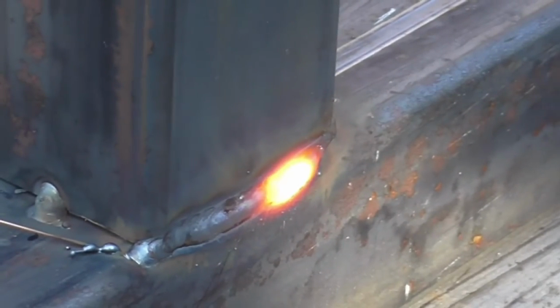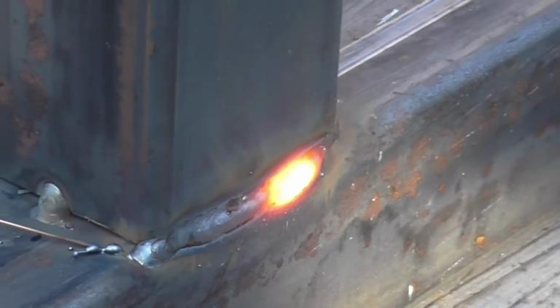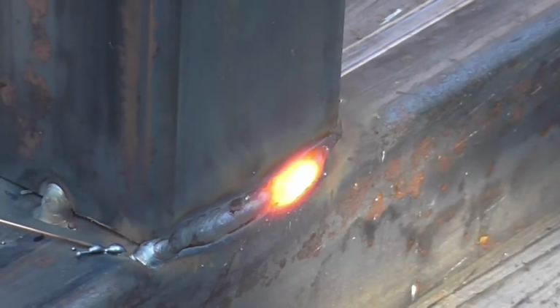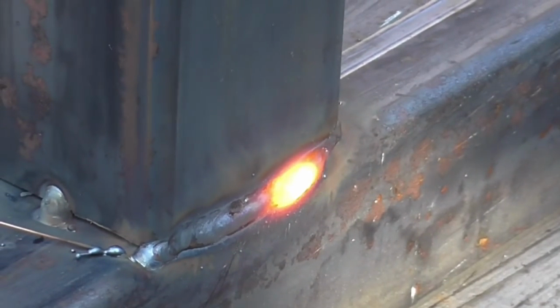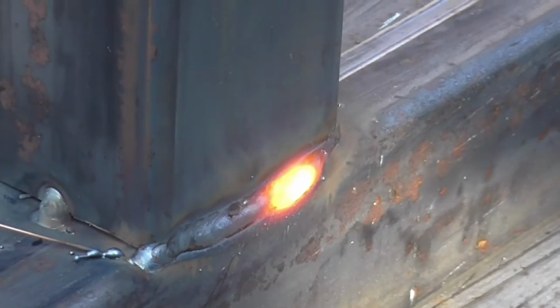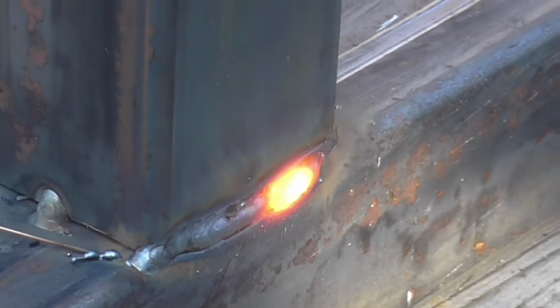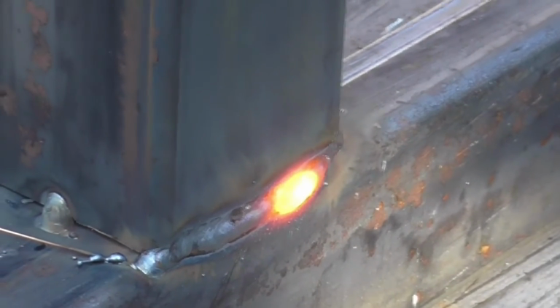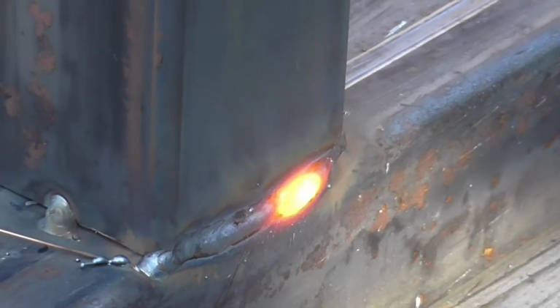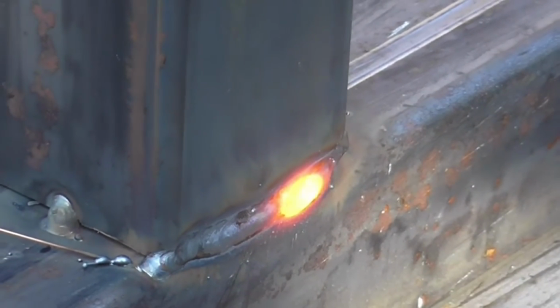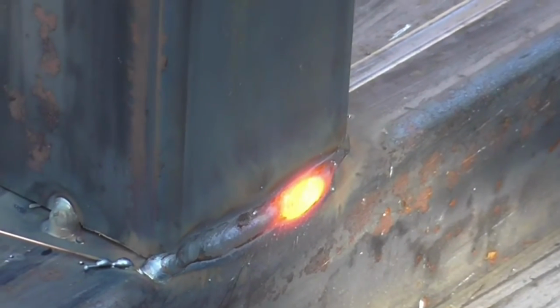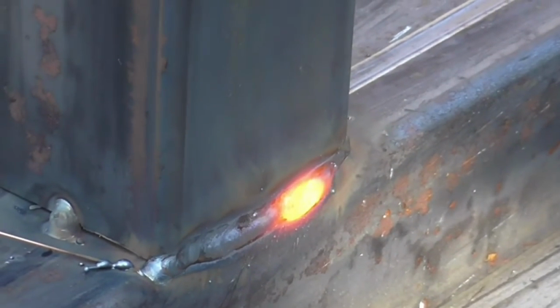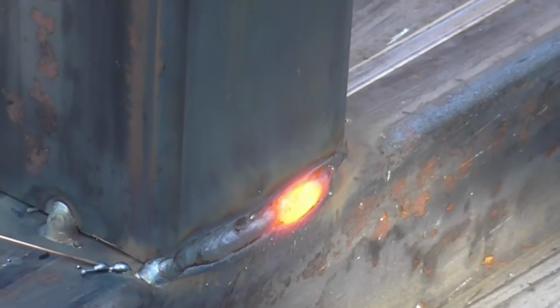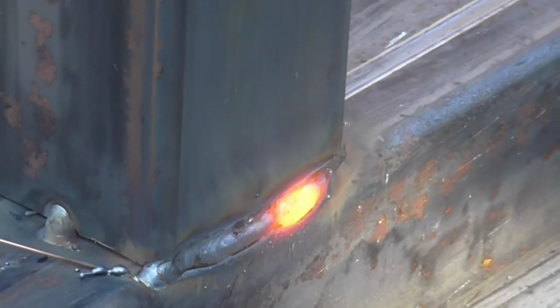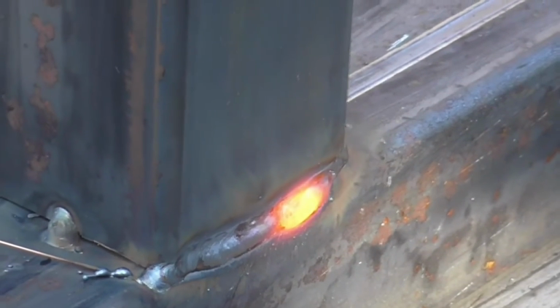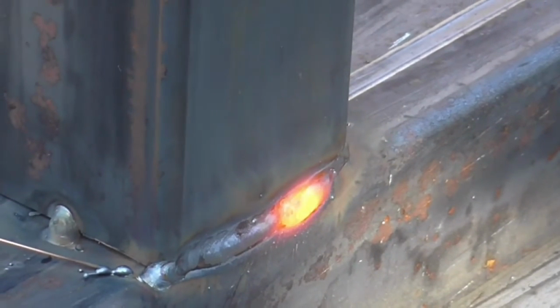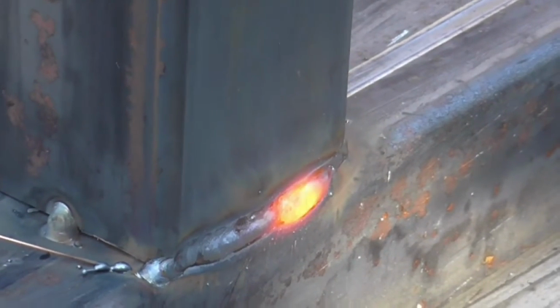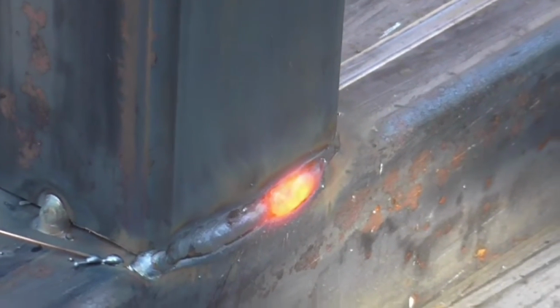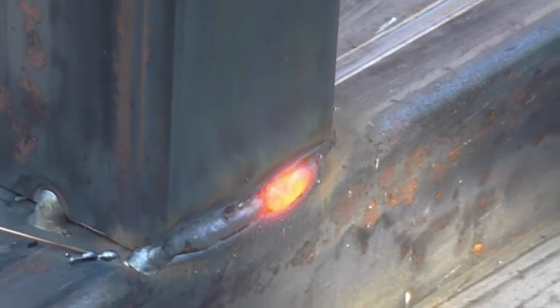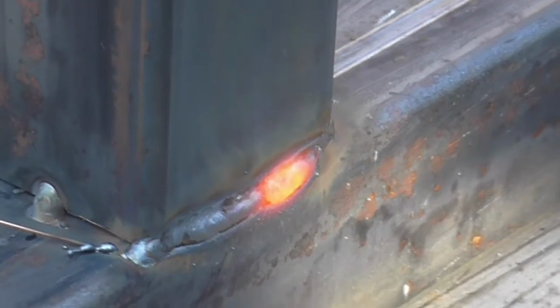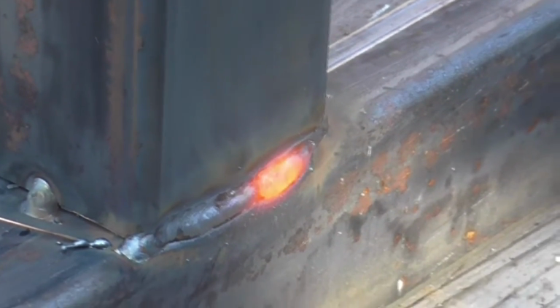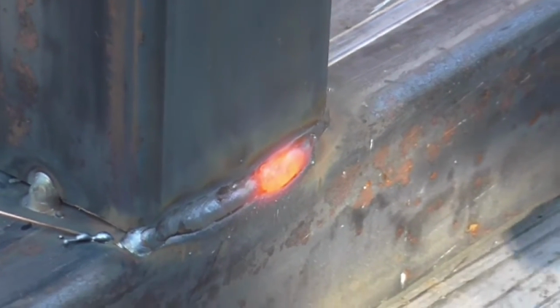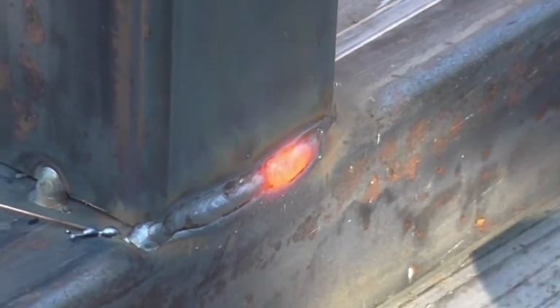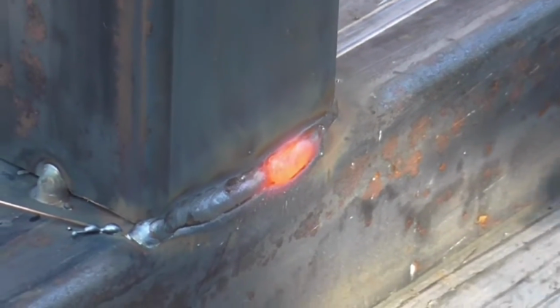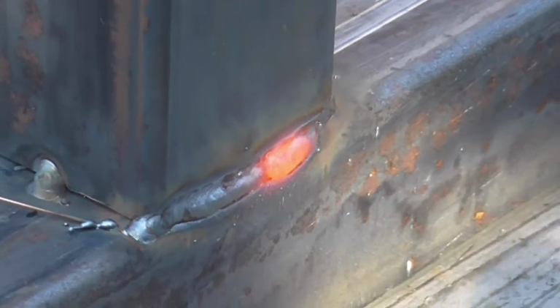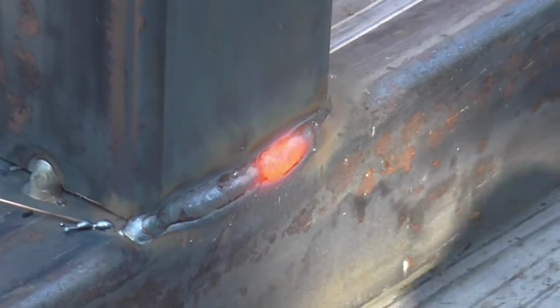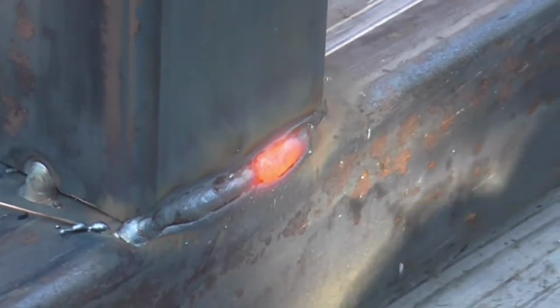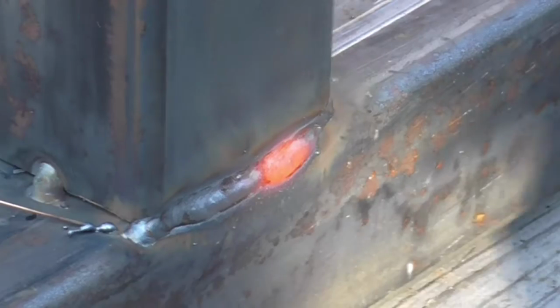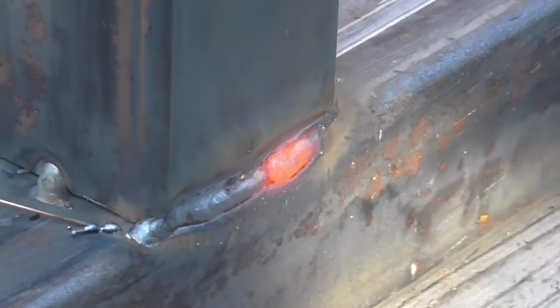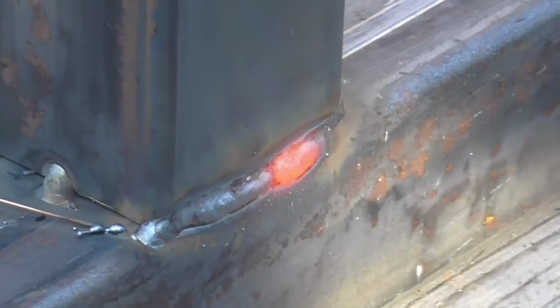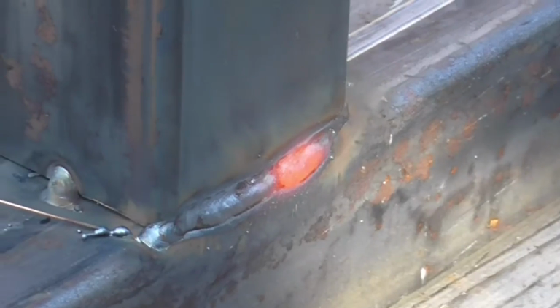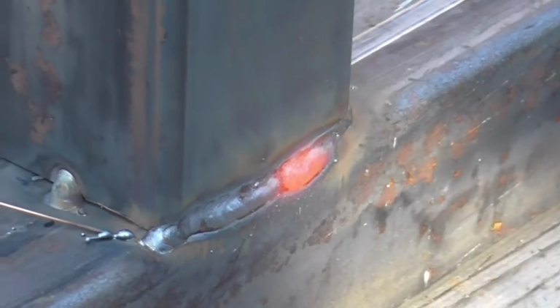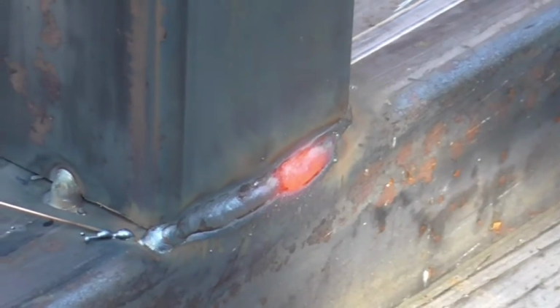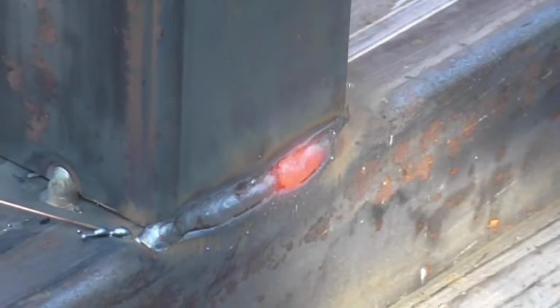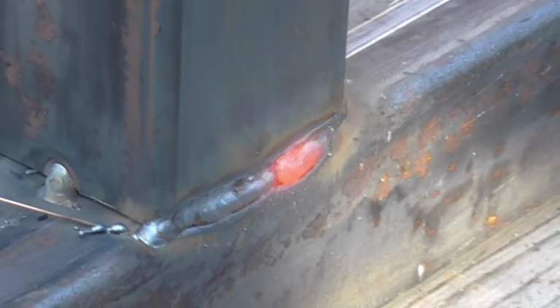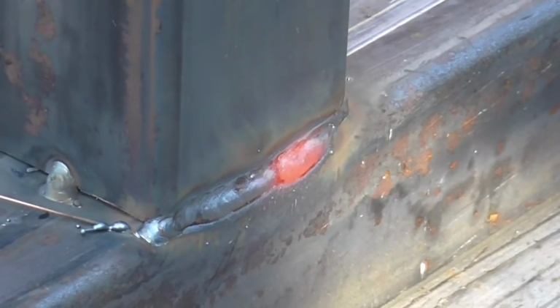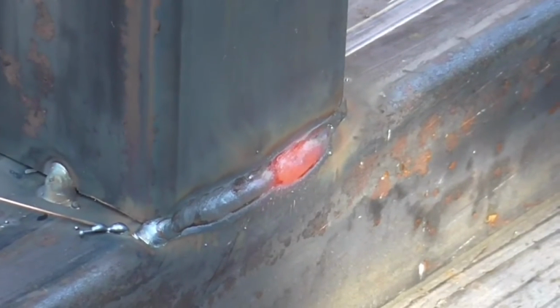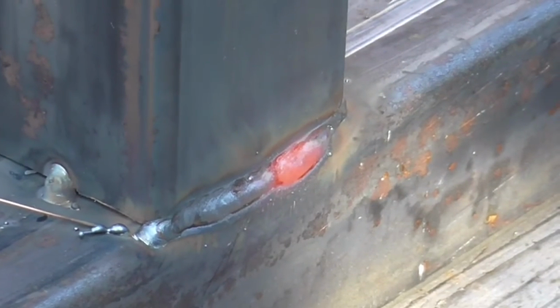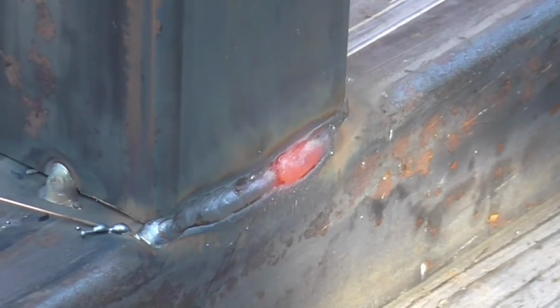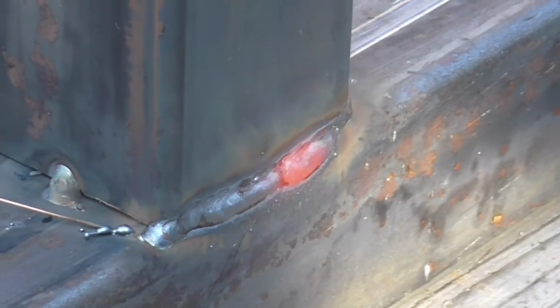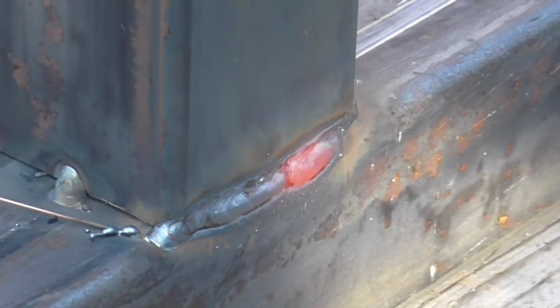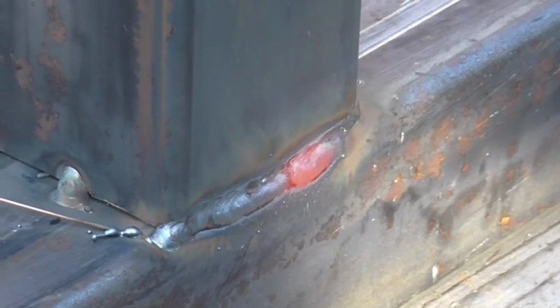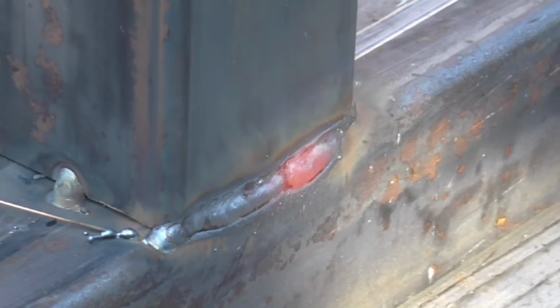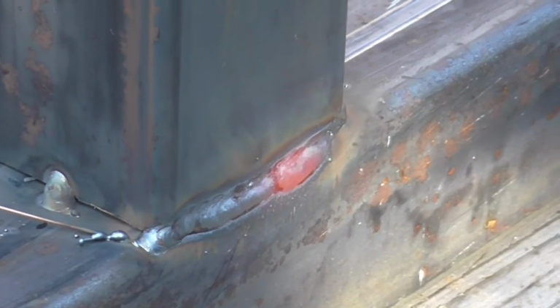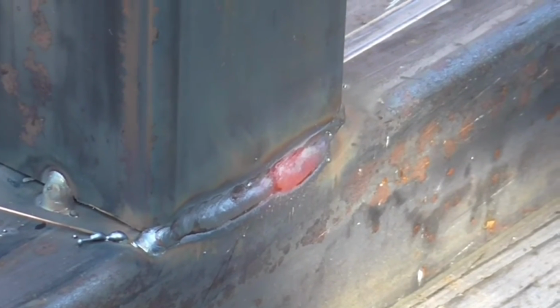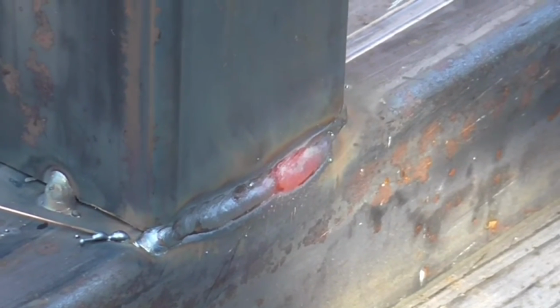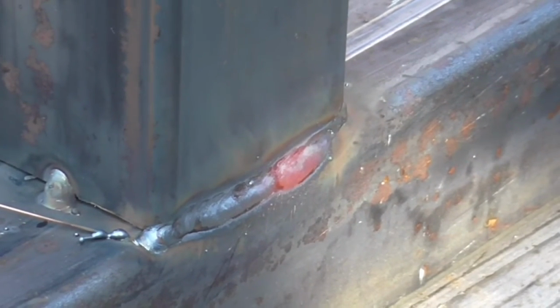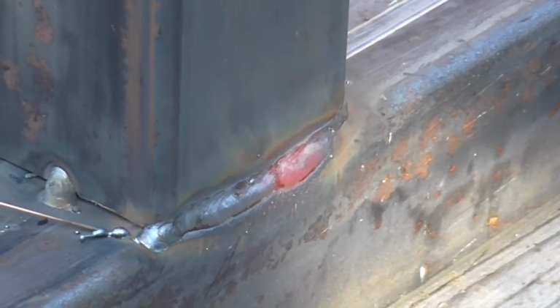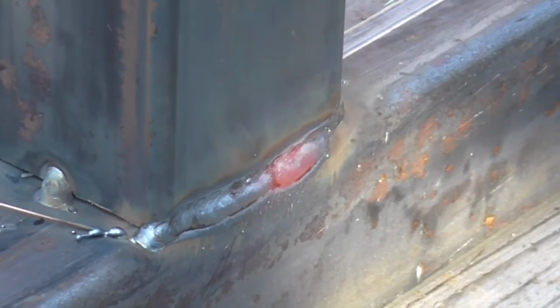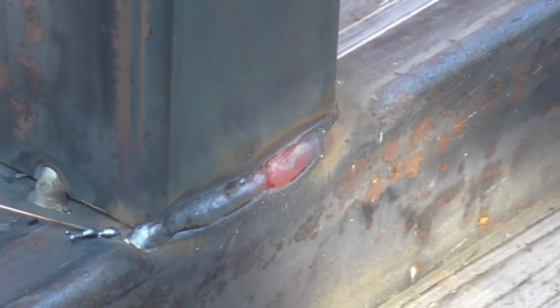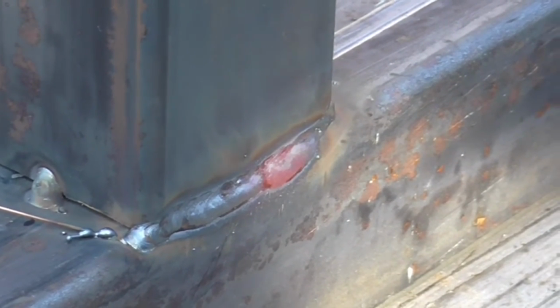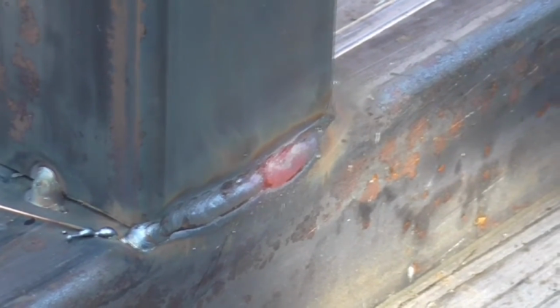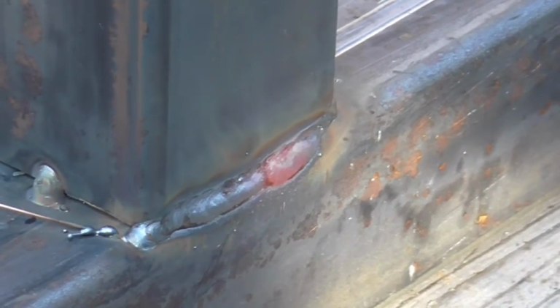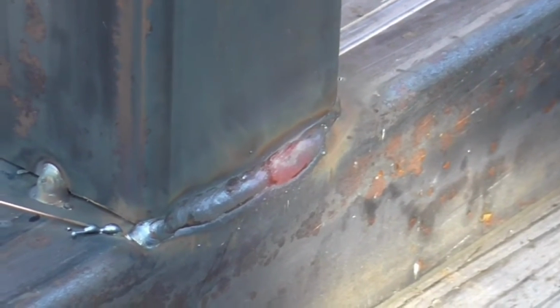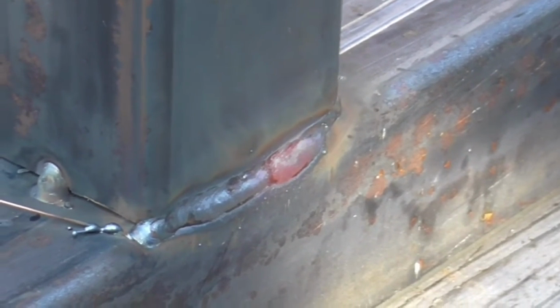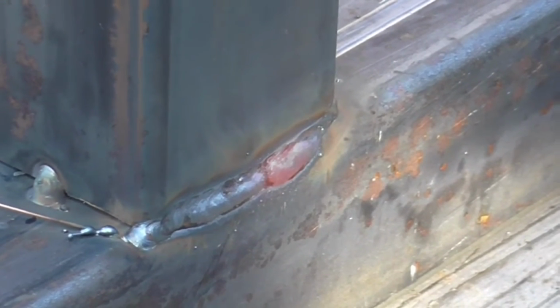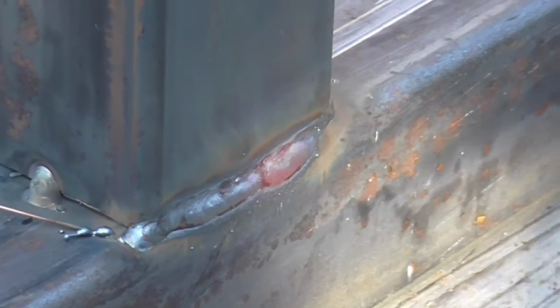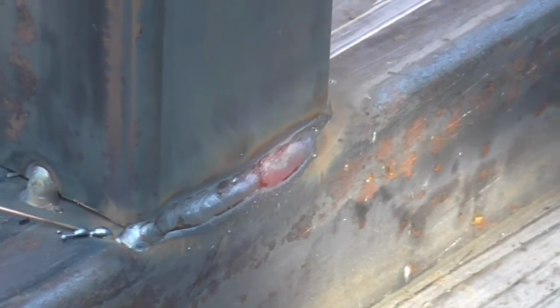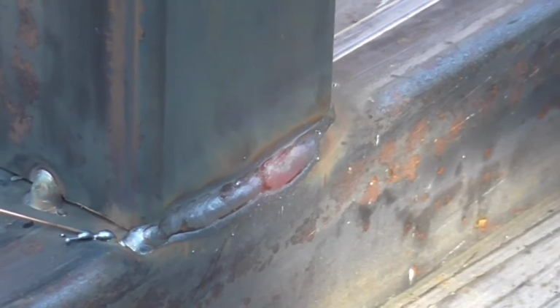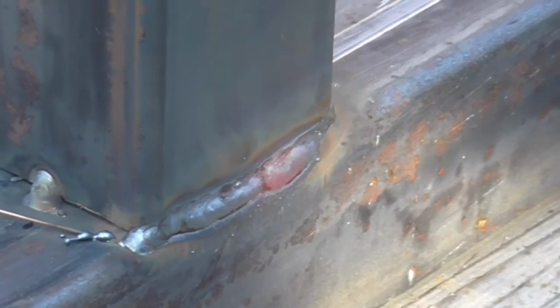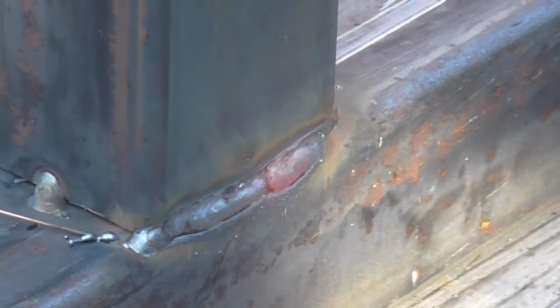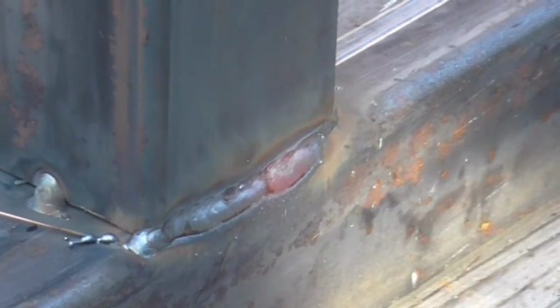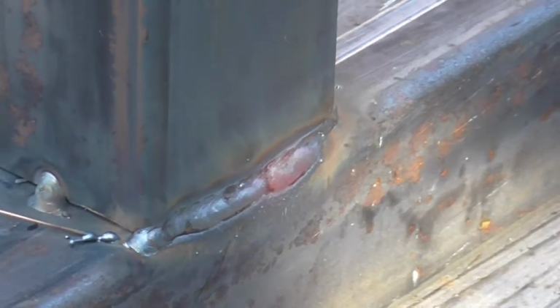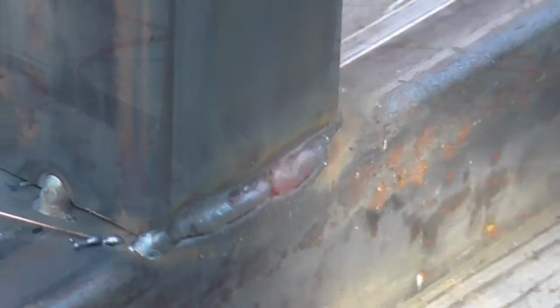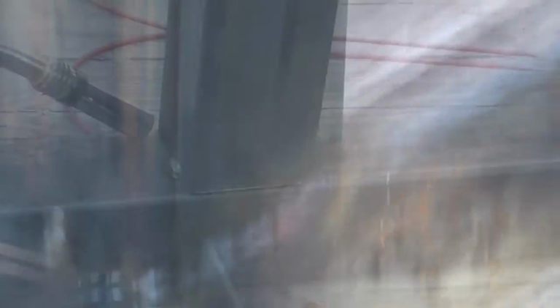Besides that being a very big gap and a really poor fit-up, the machine didn't miss a beat. There wasn't a liner issue this time.